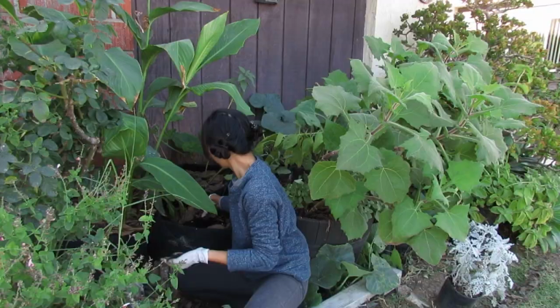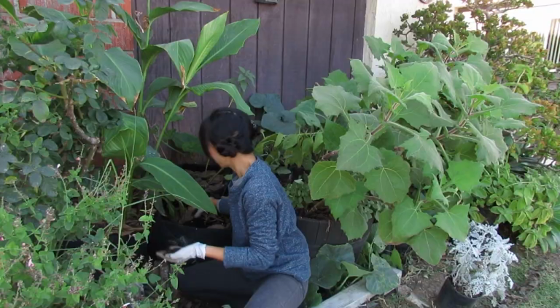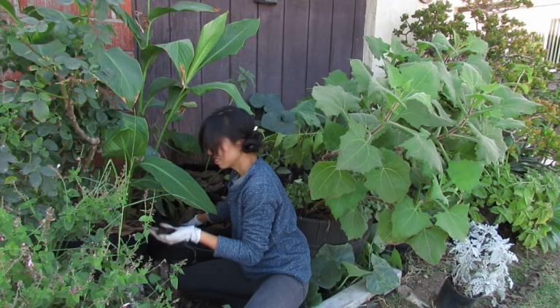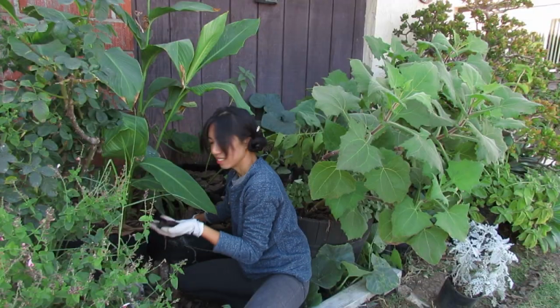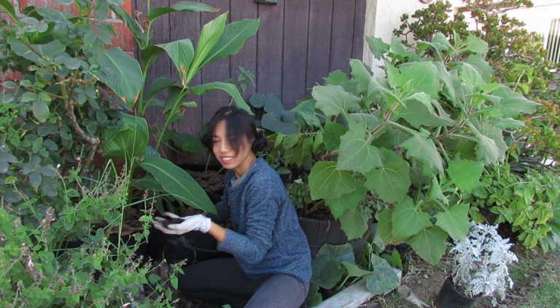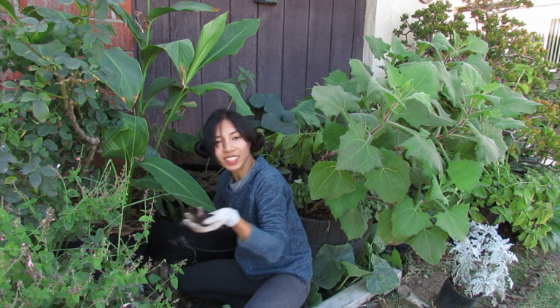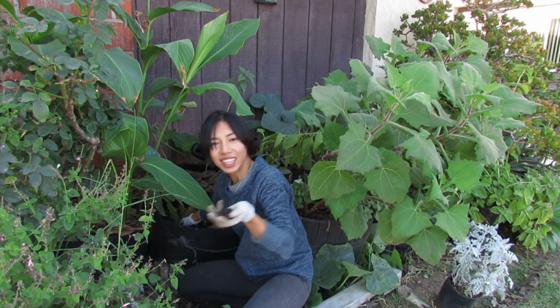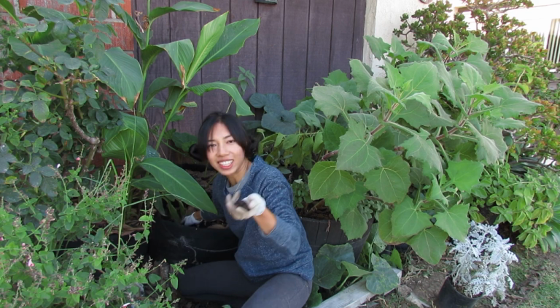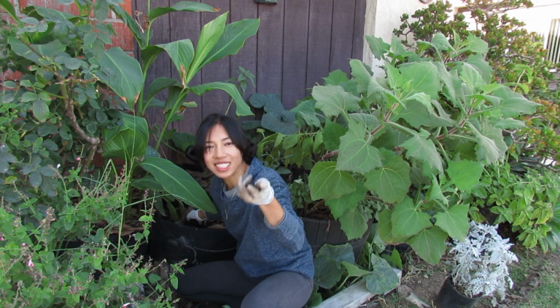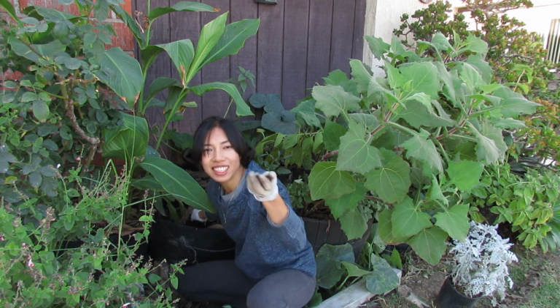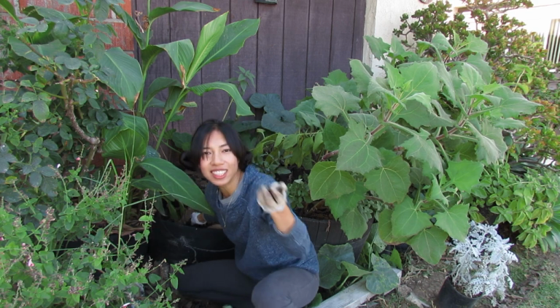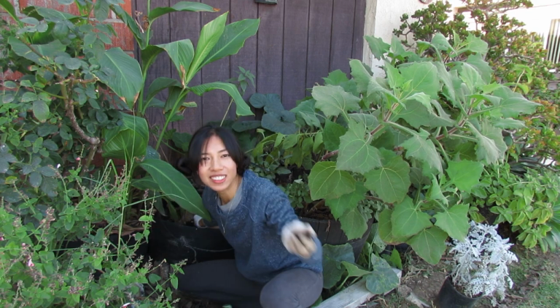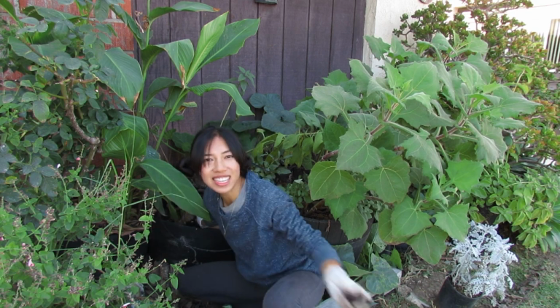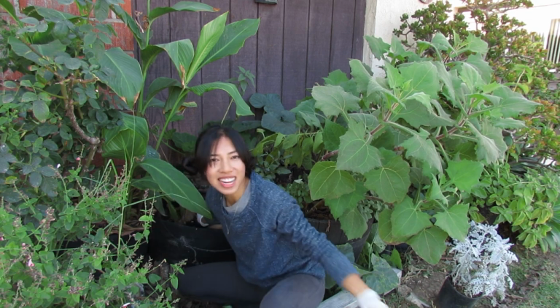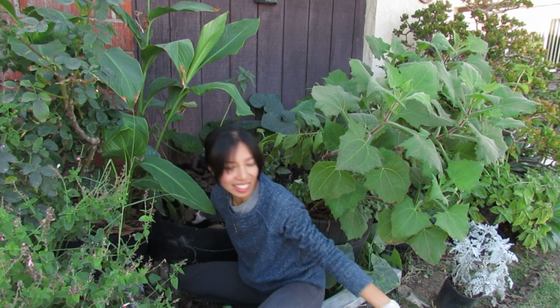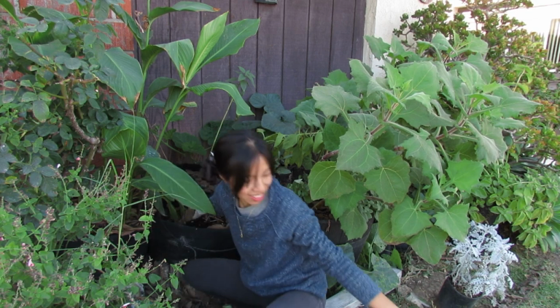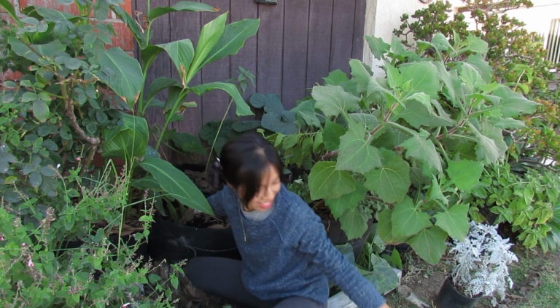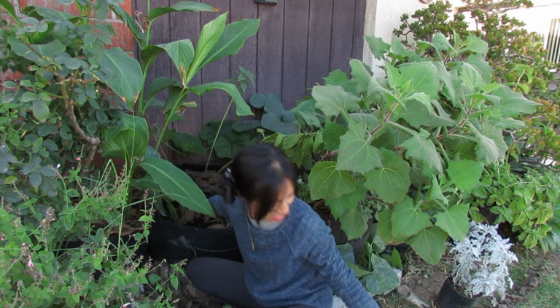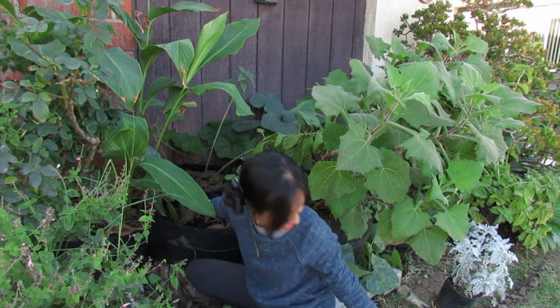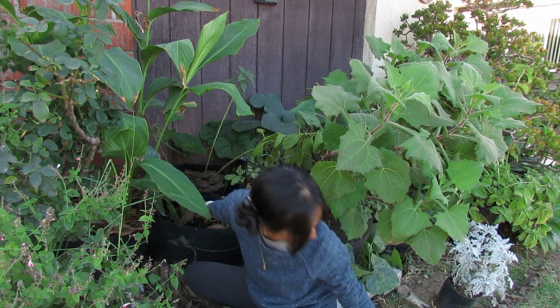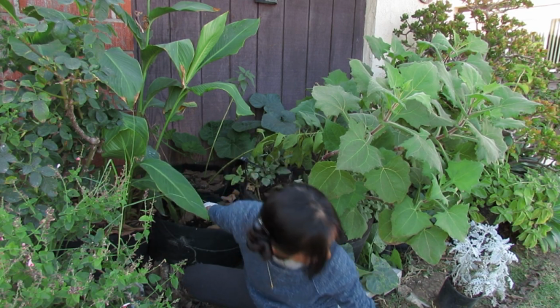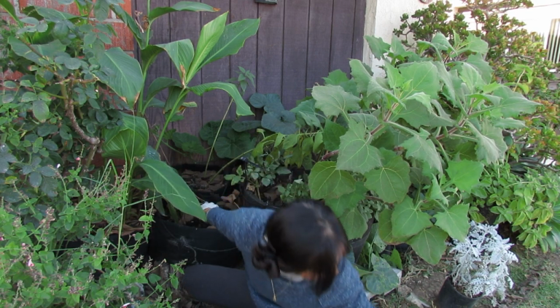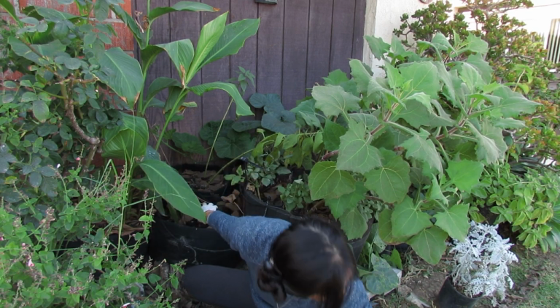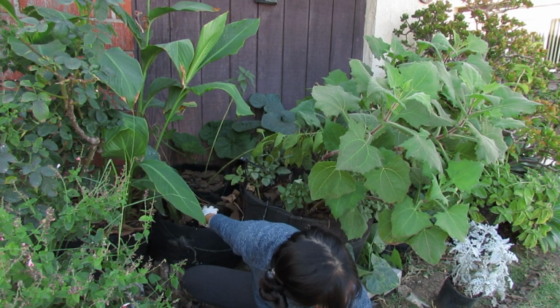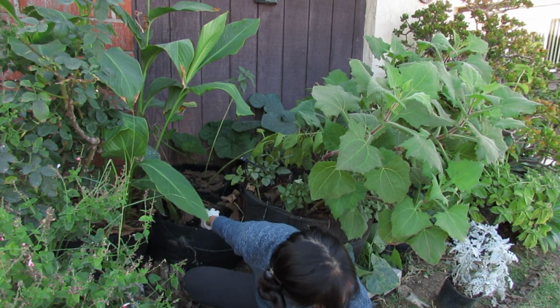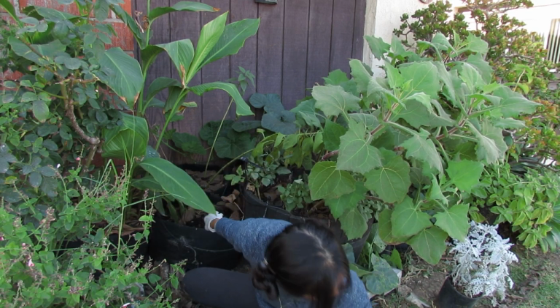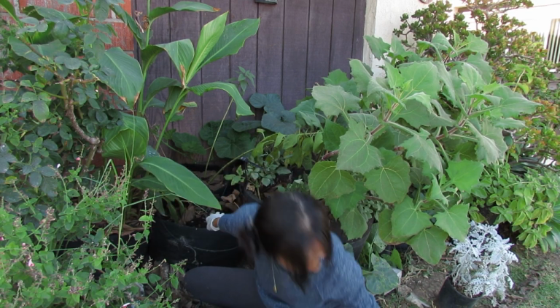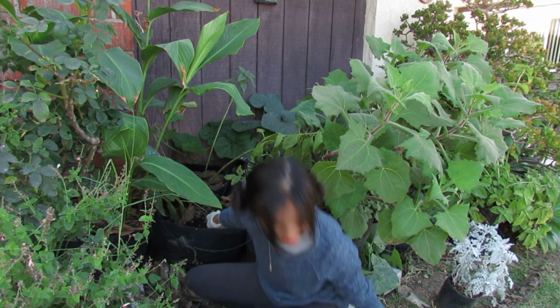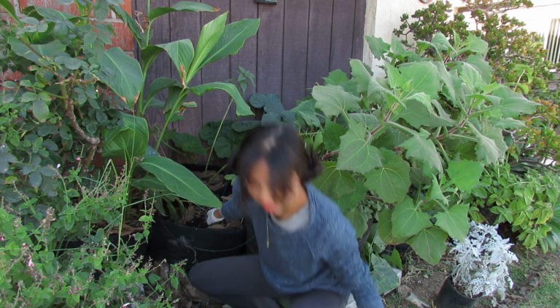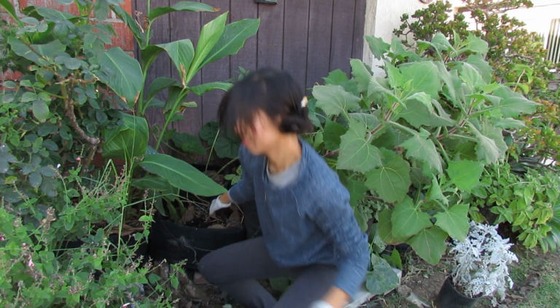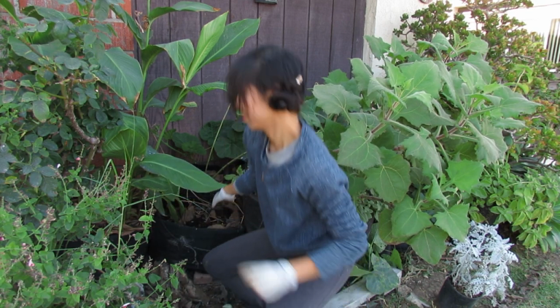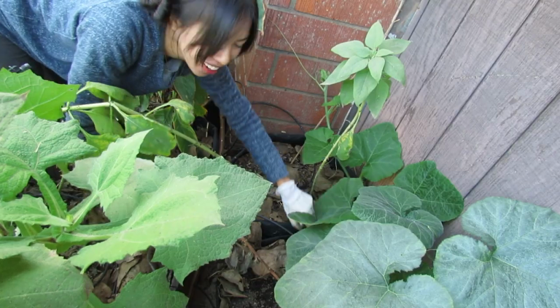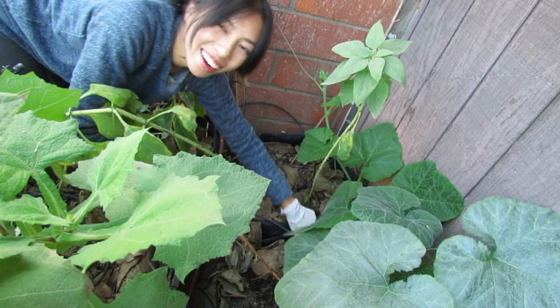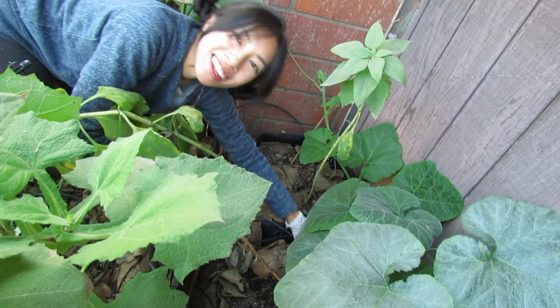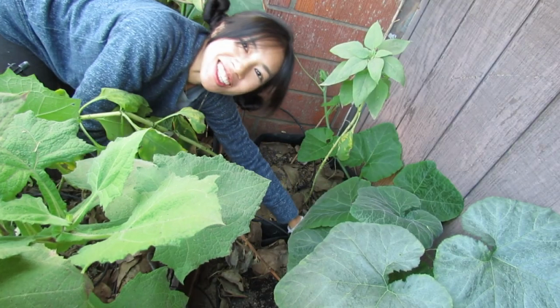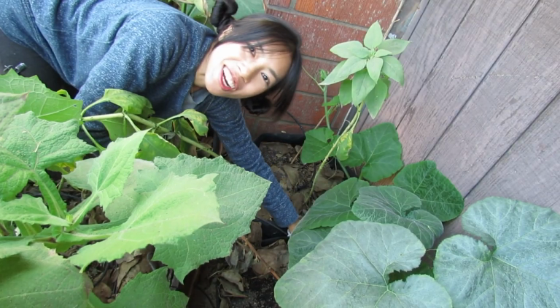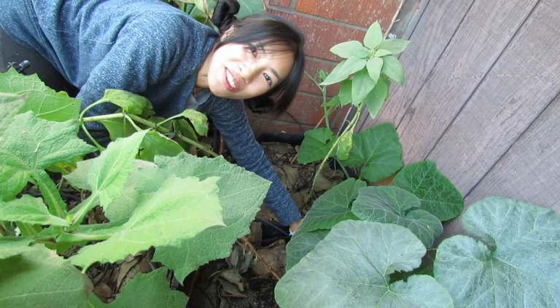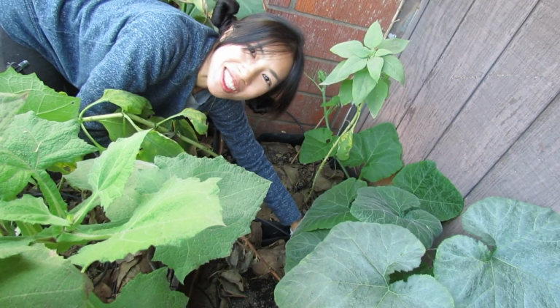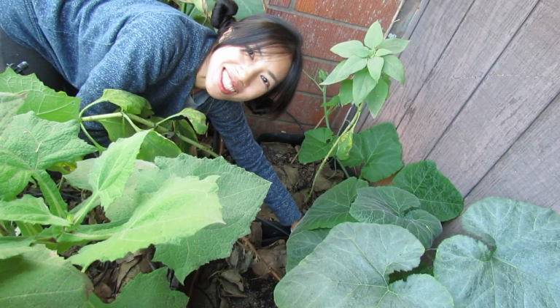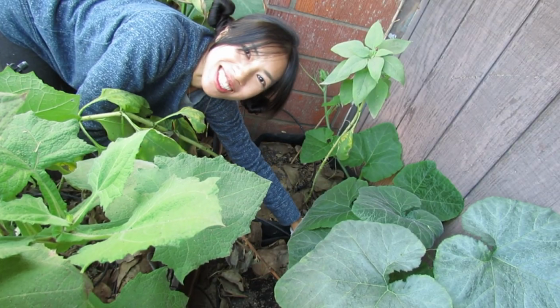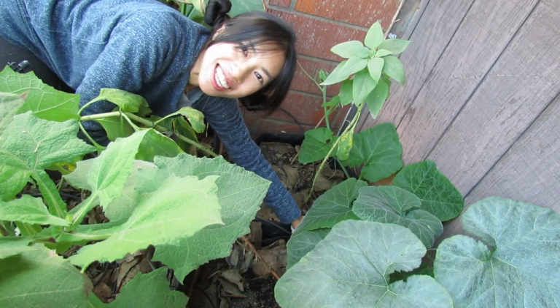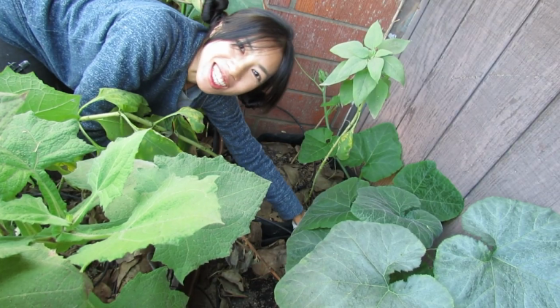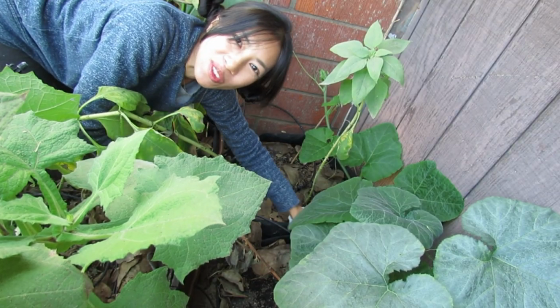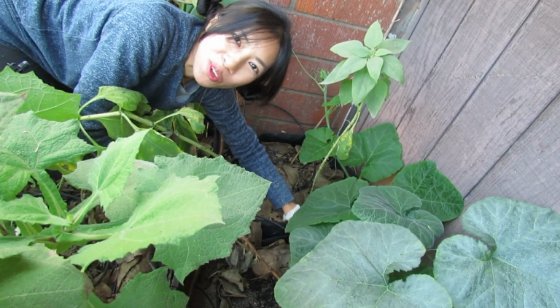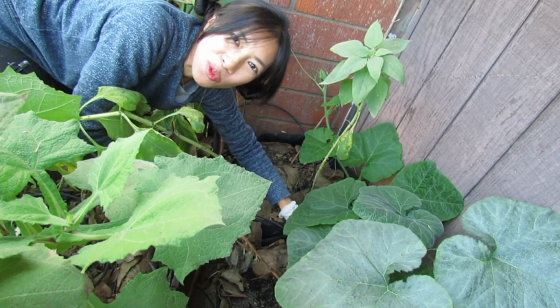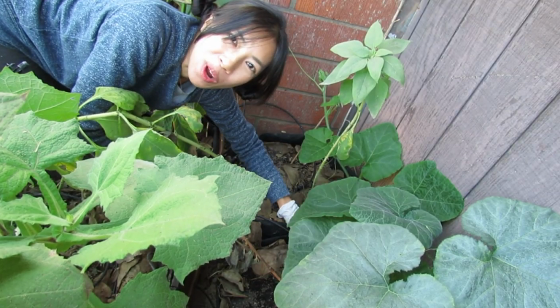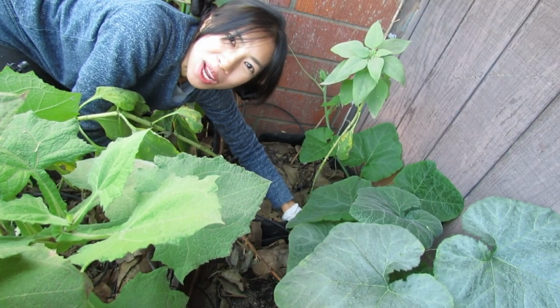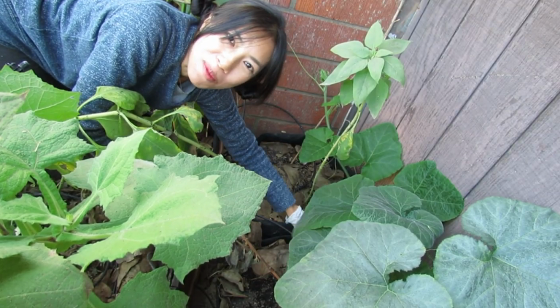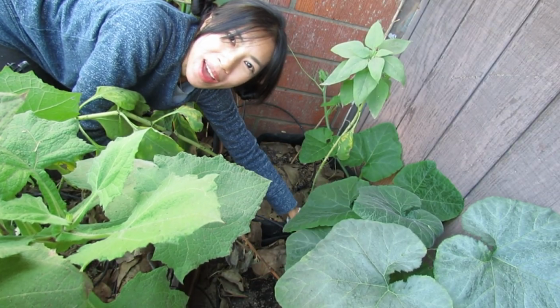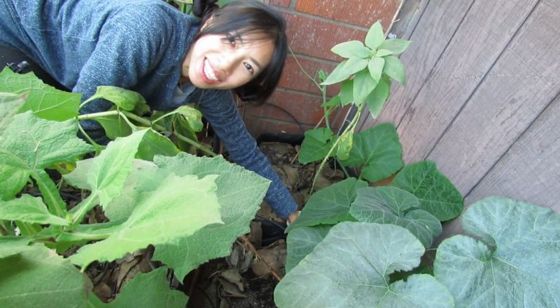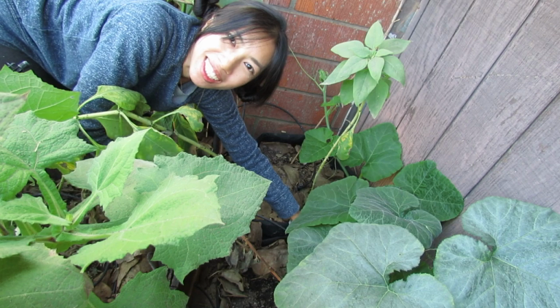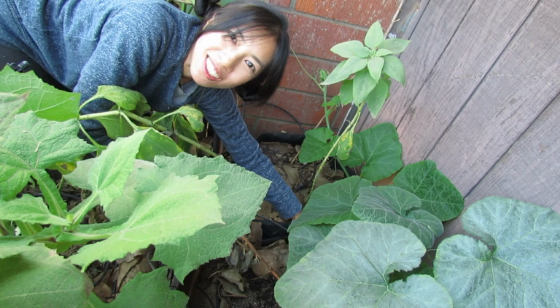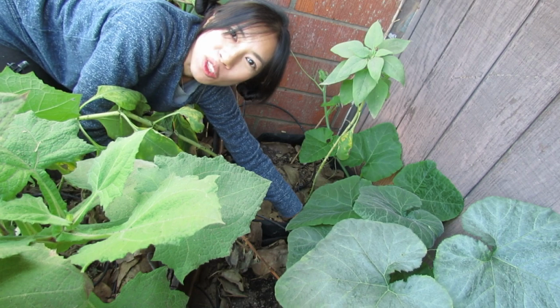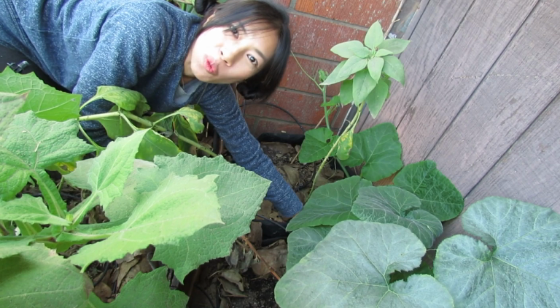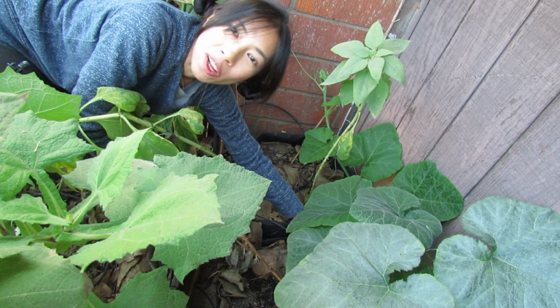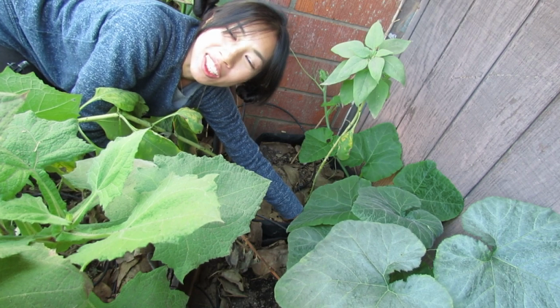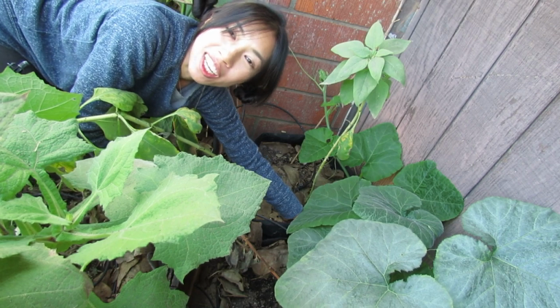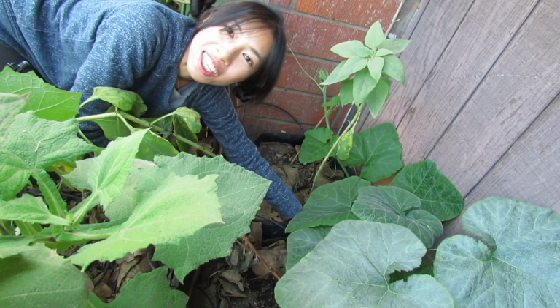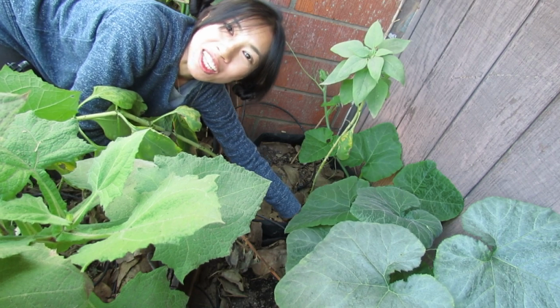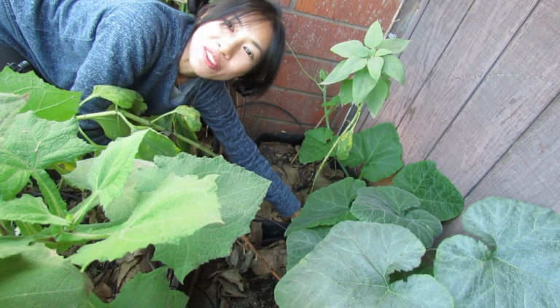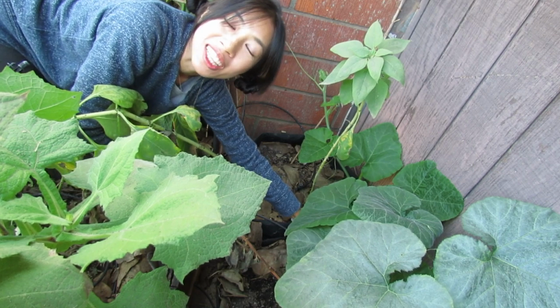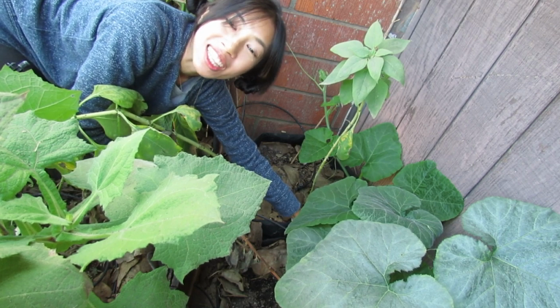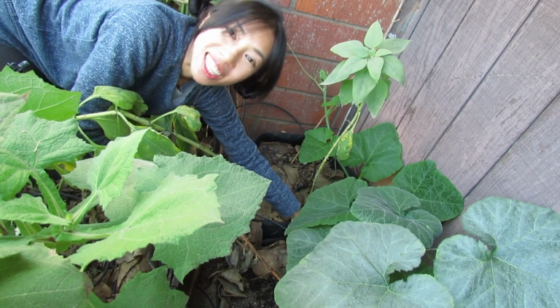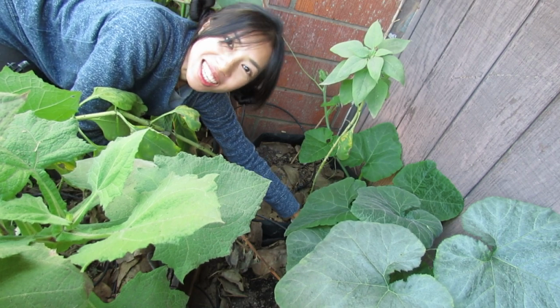I'm getting these little nuggets. Alright, let's harvest this next one way back against the wall — getting even less sun.